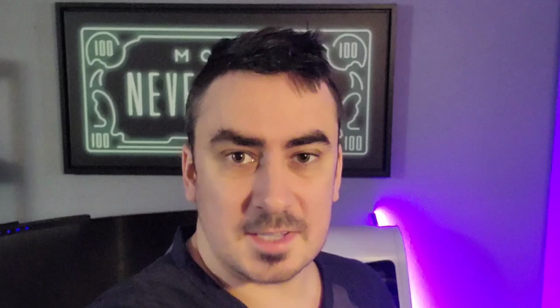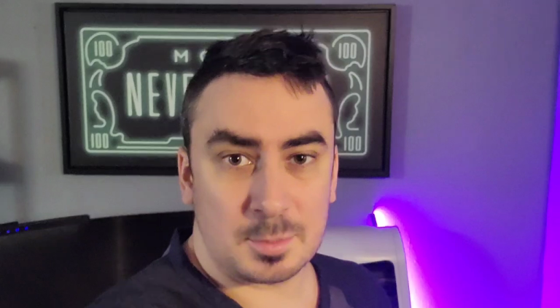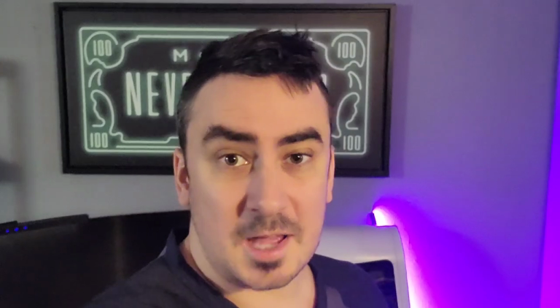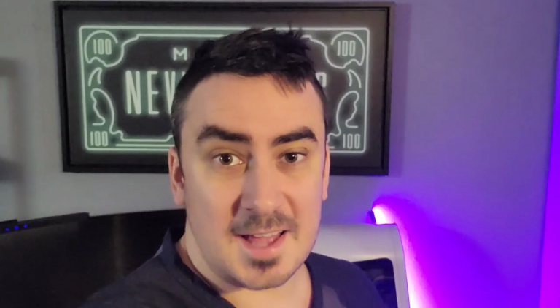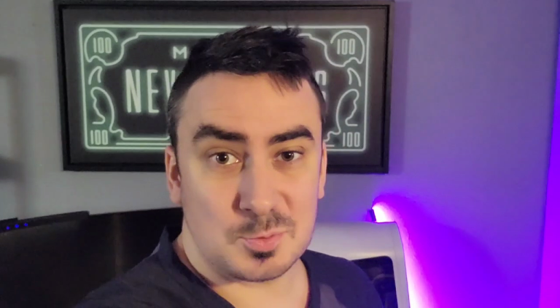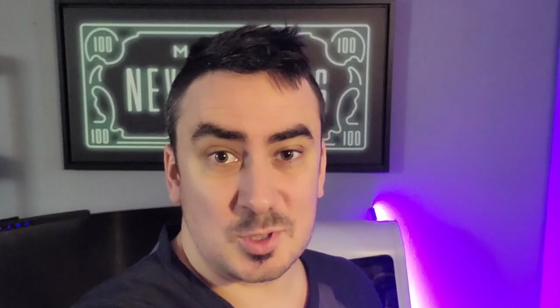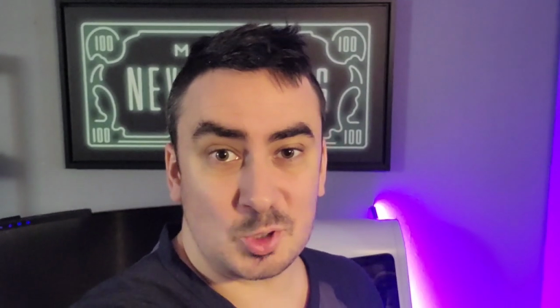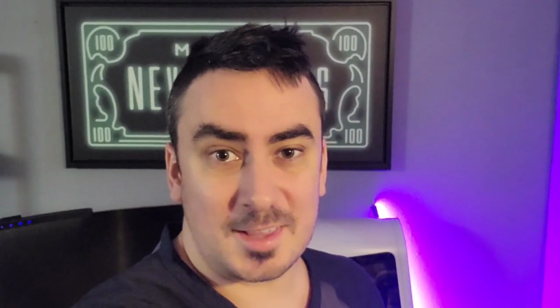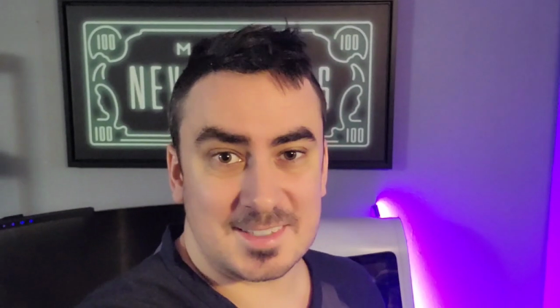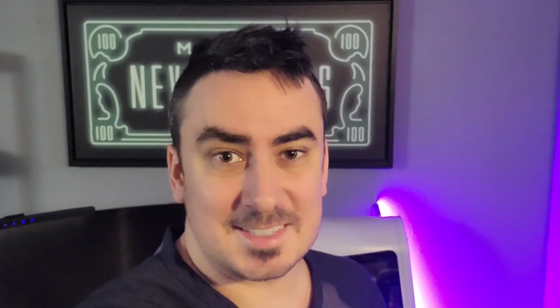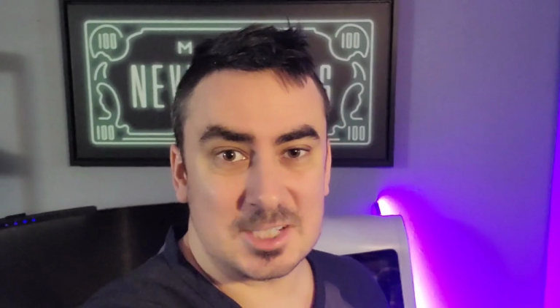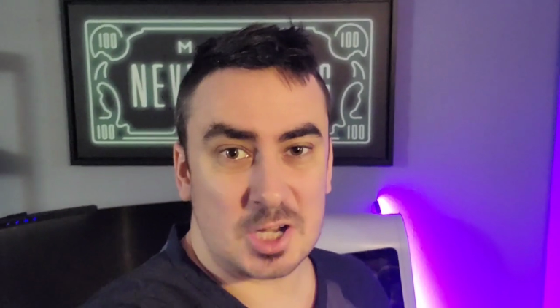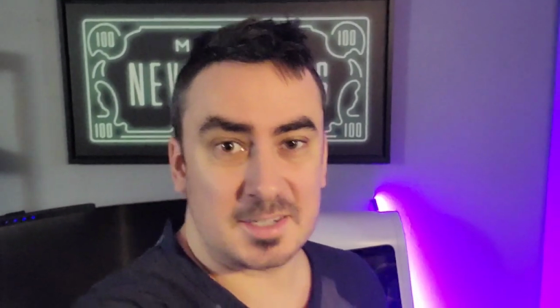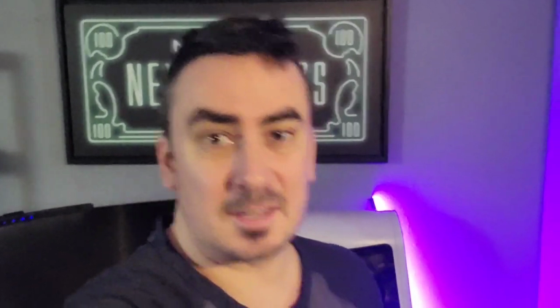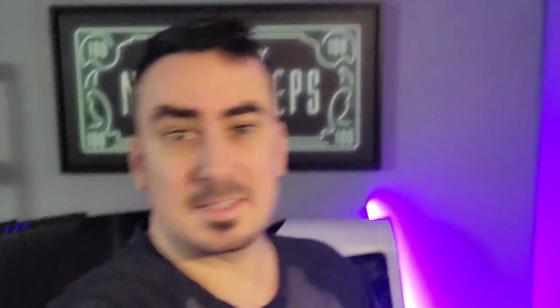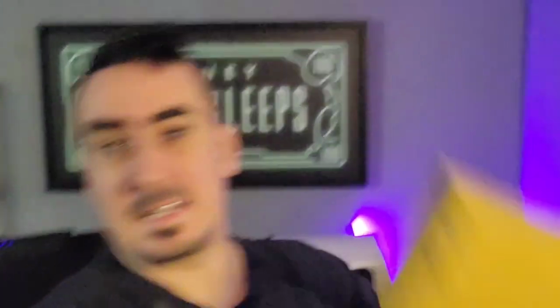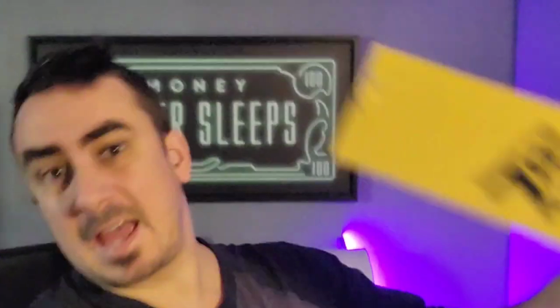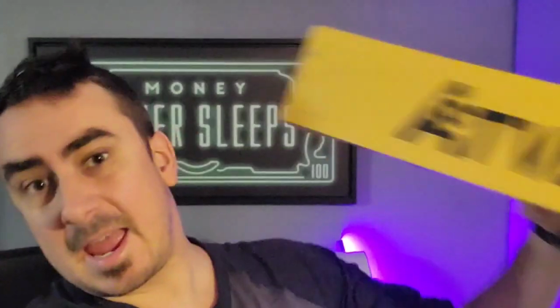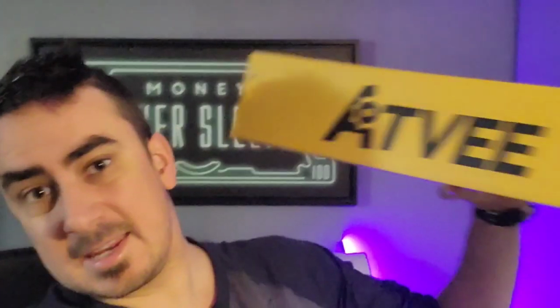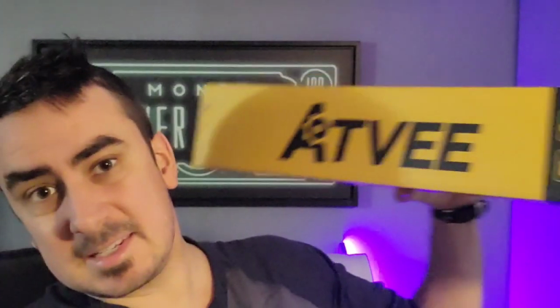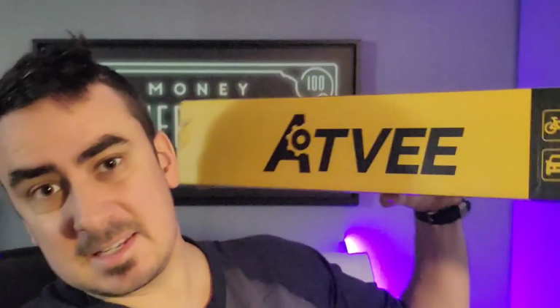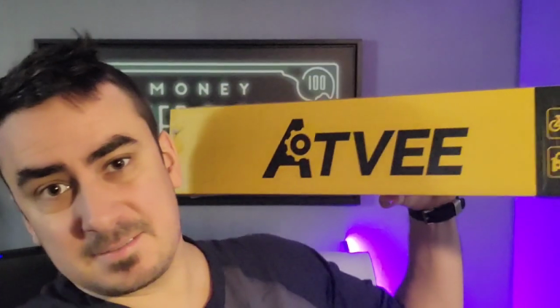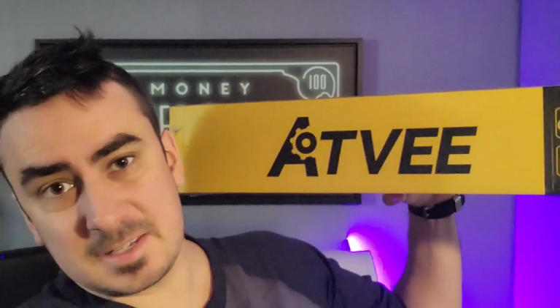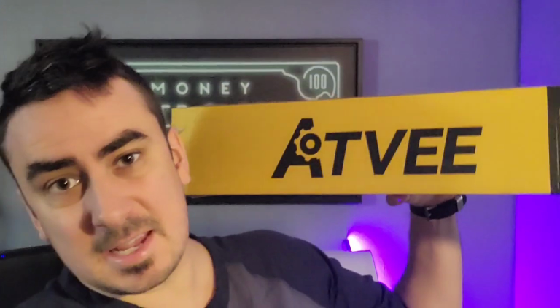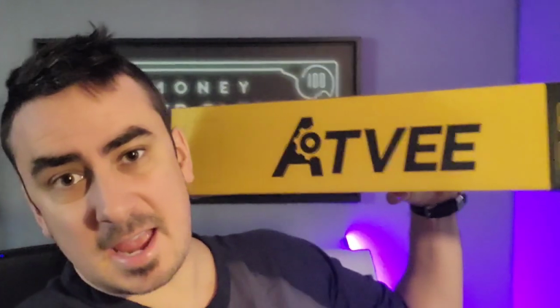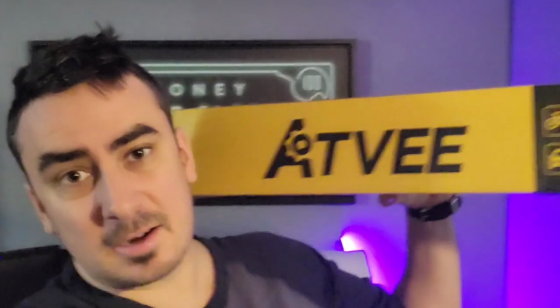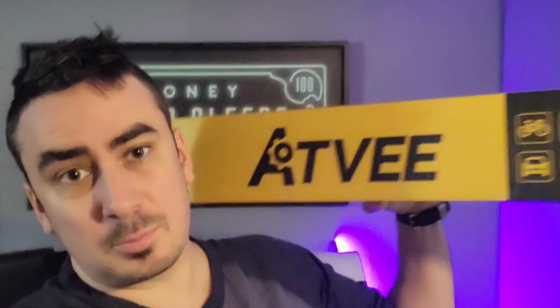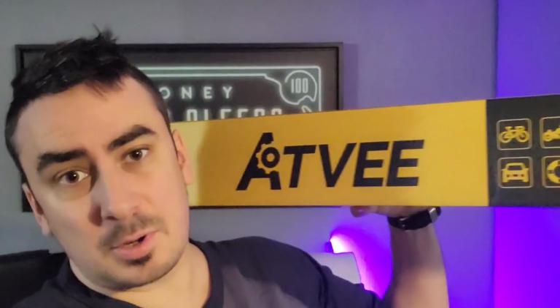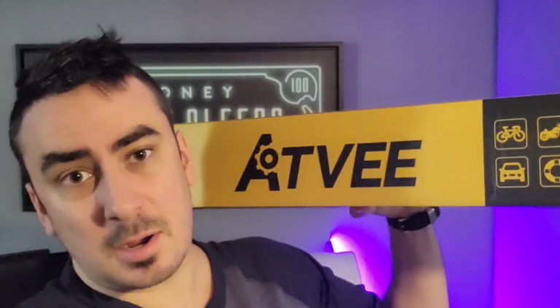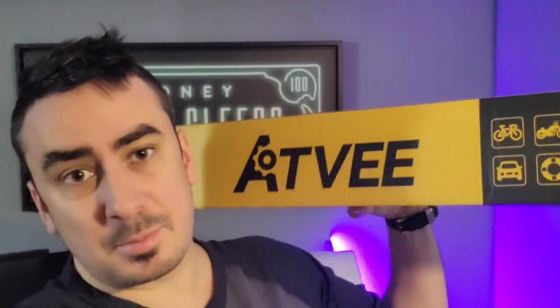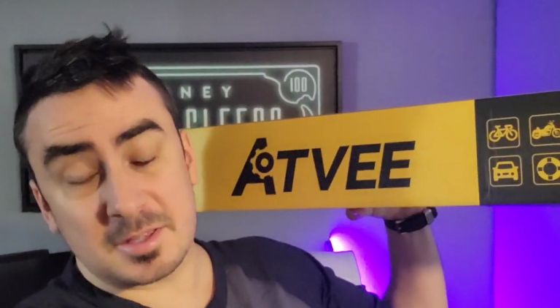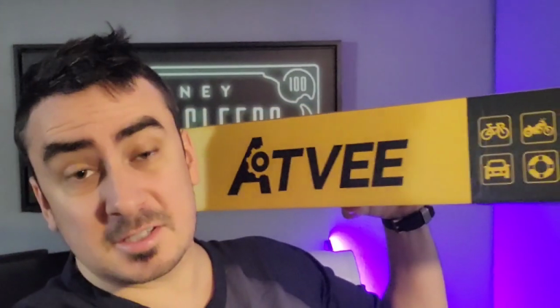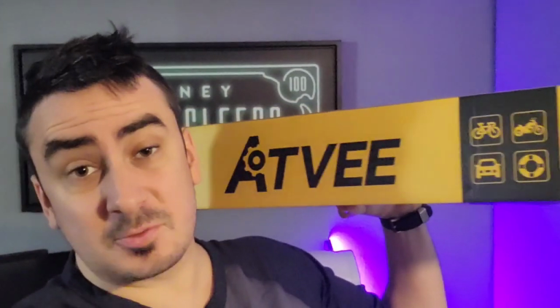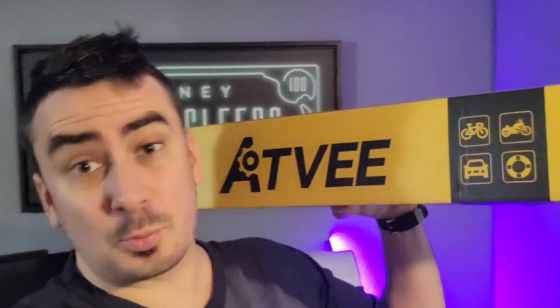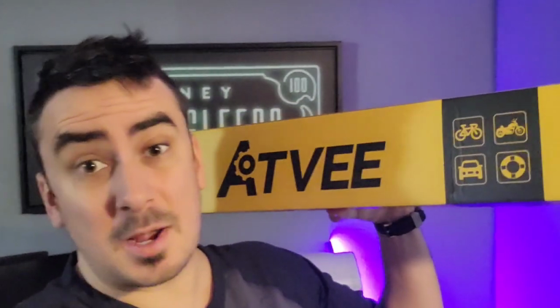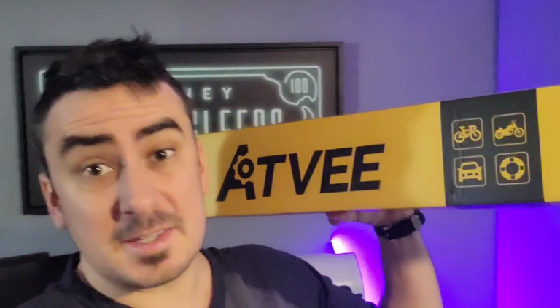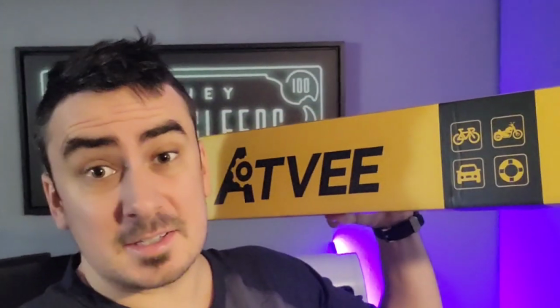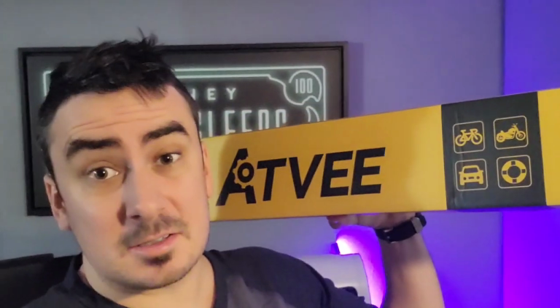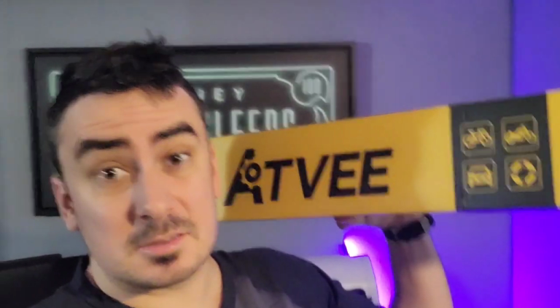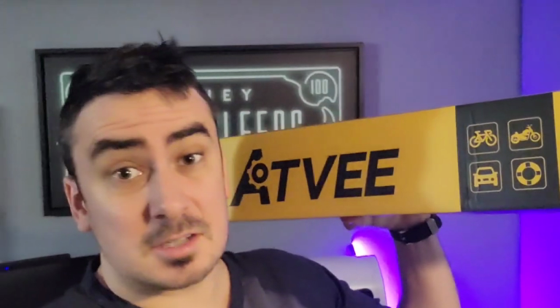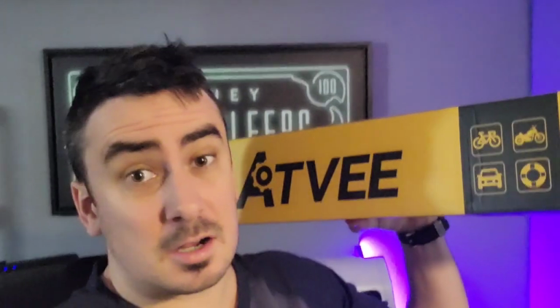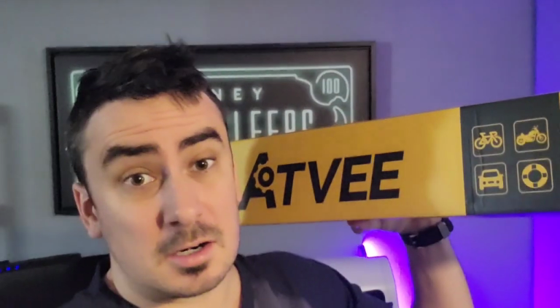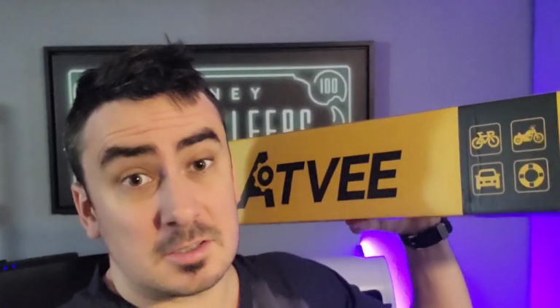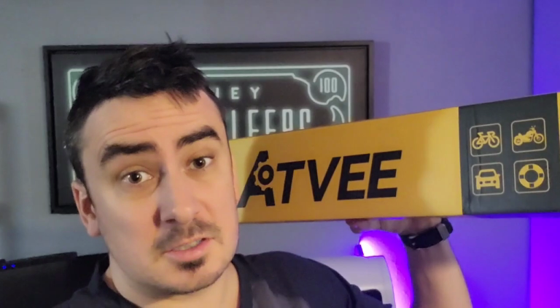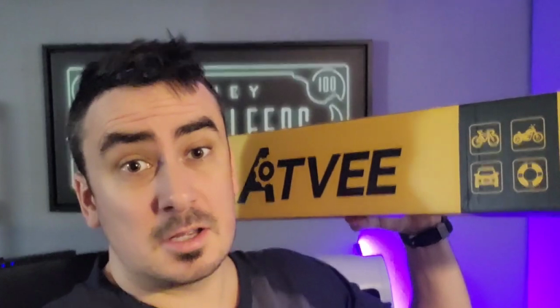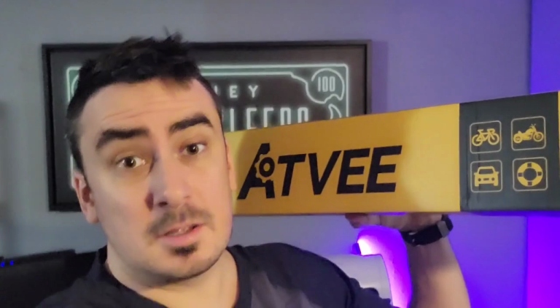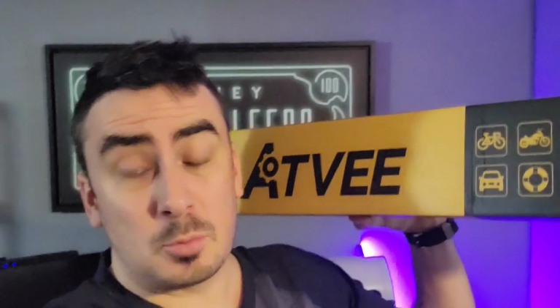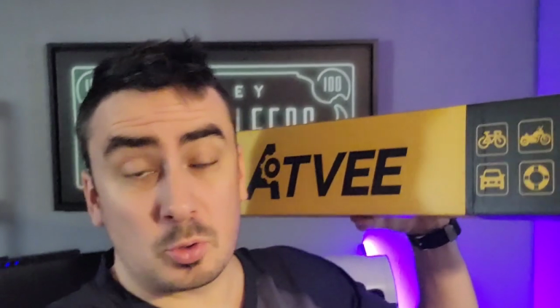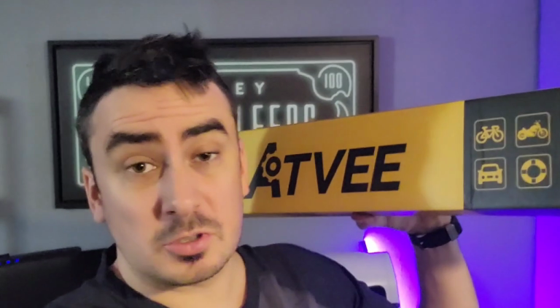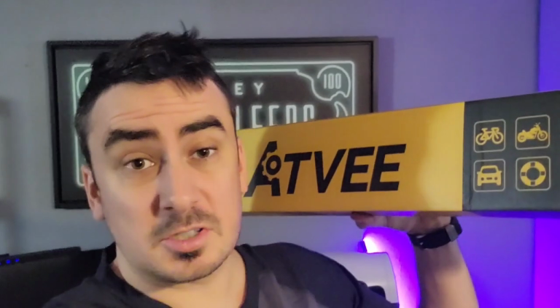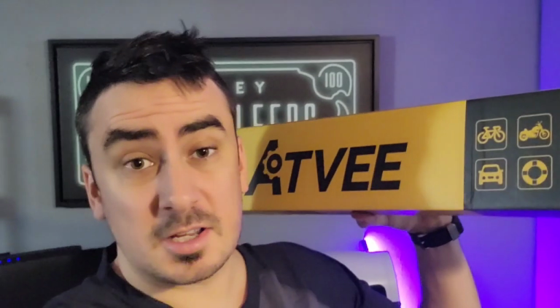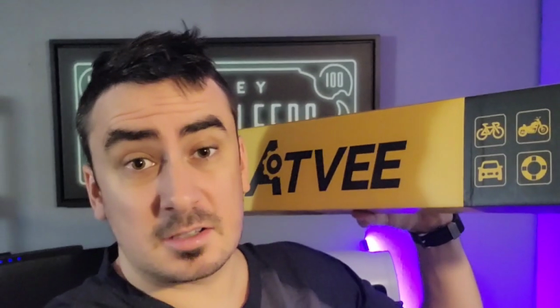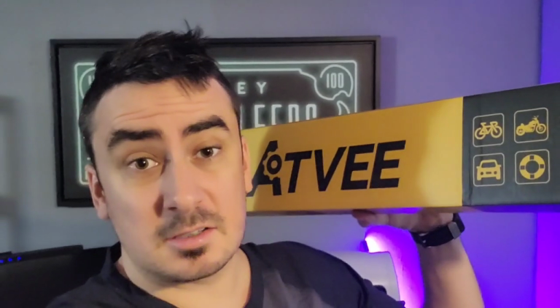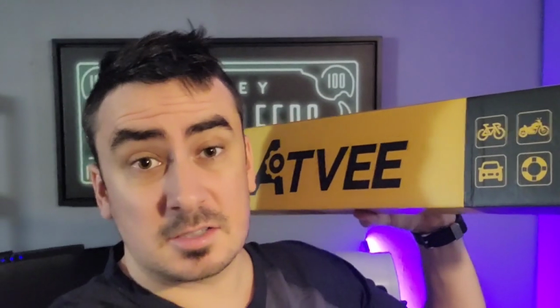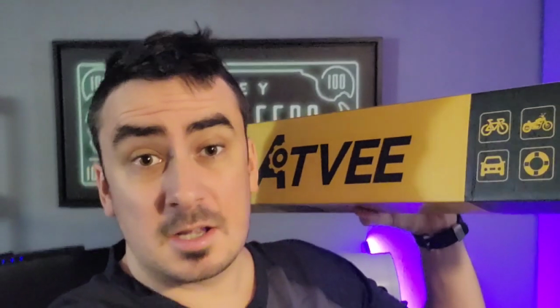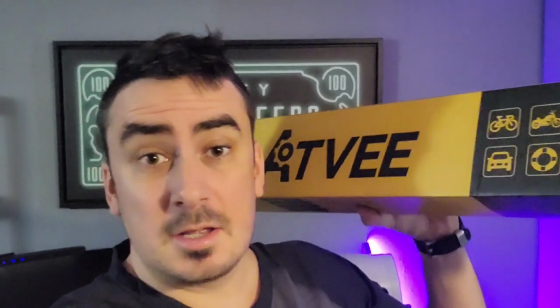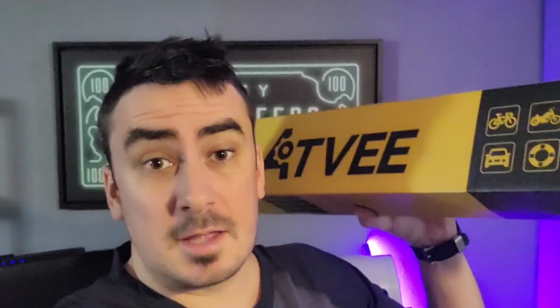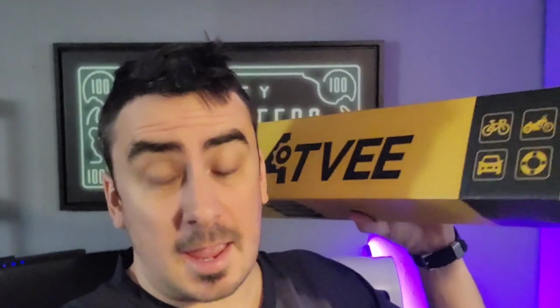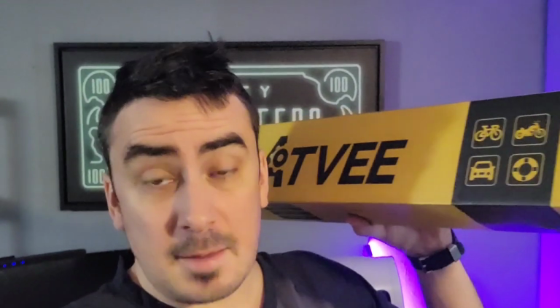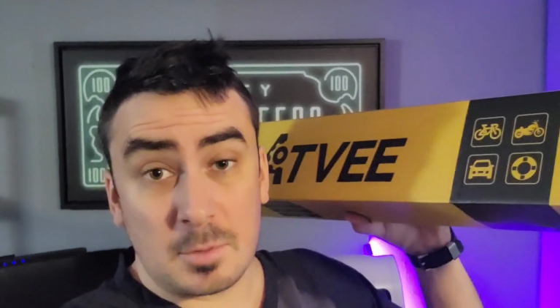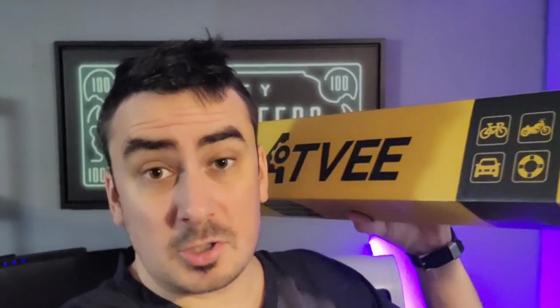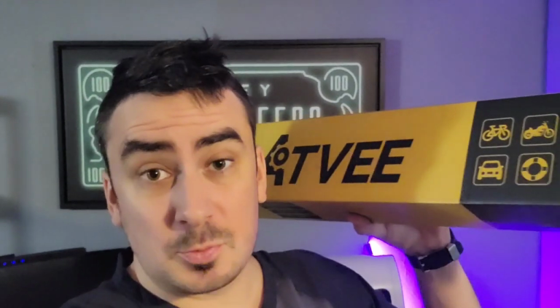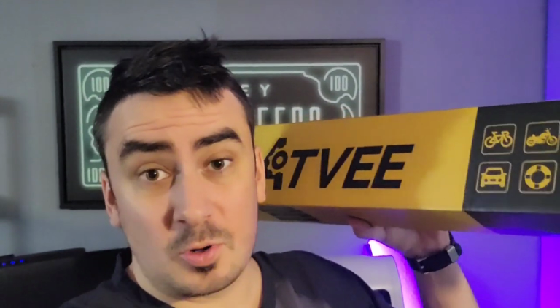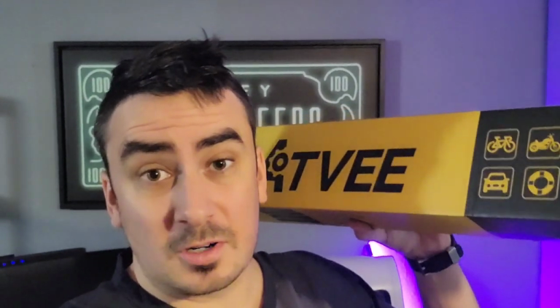What's up guys, Mr. Alan Zee checking out the ATV air pump. This is for bicycles, cars, motorcycles, and much more.